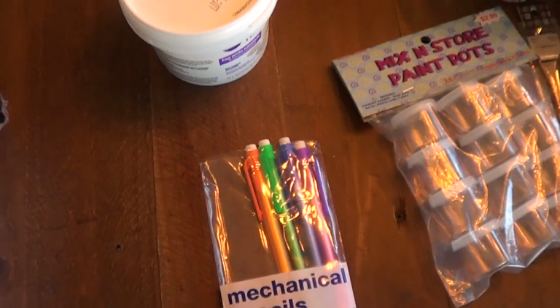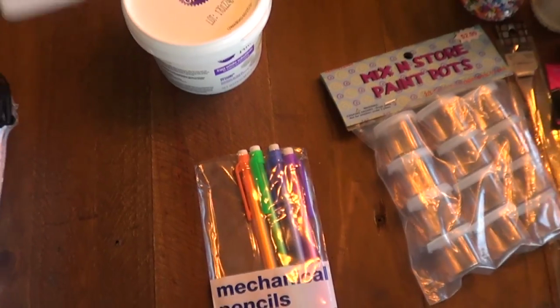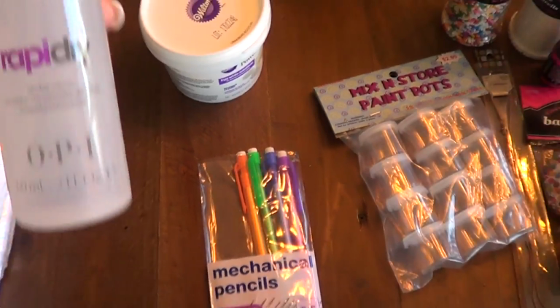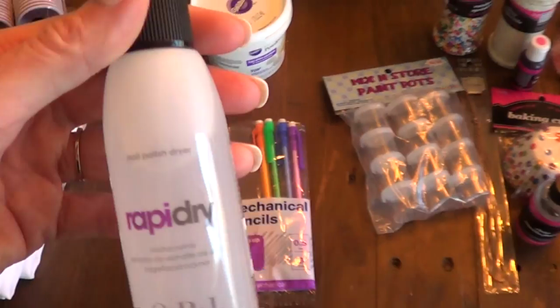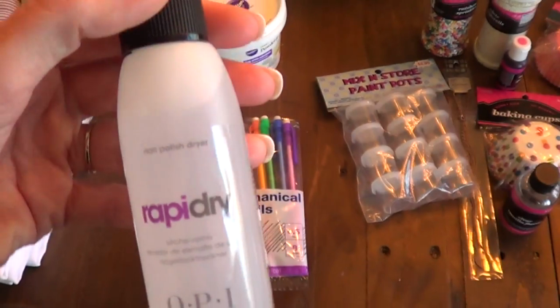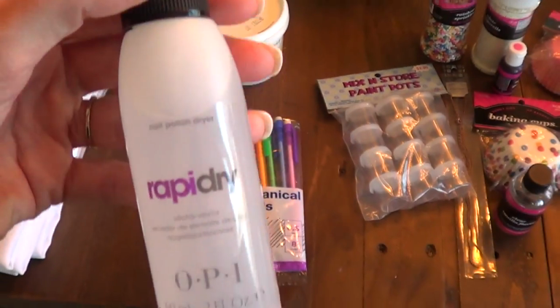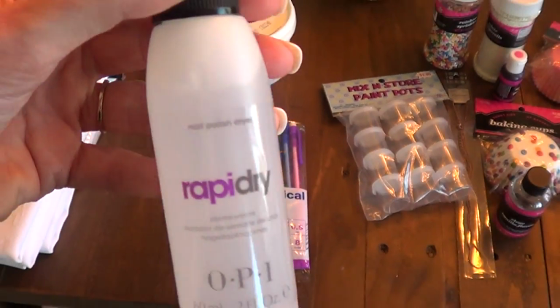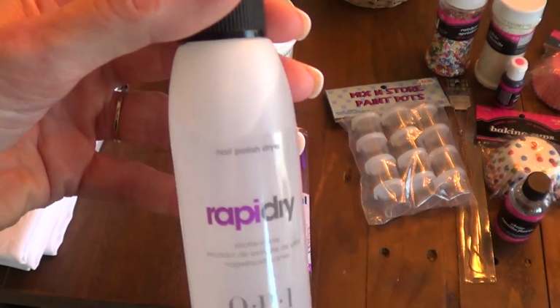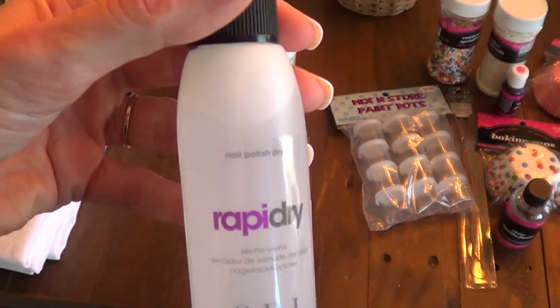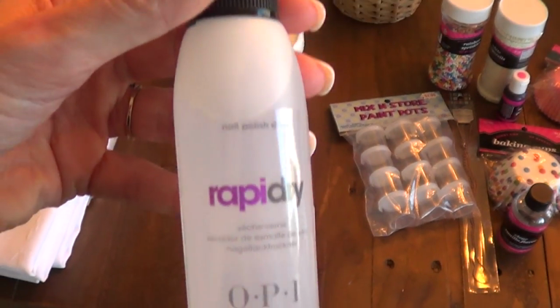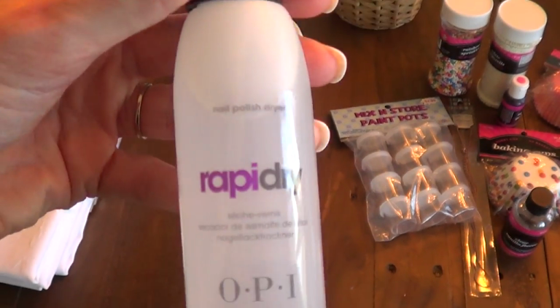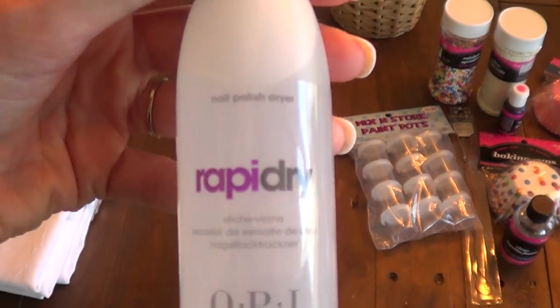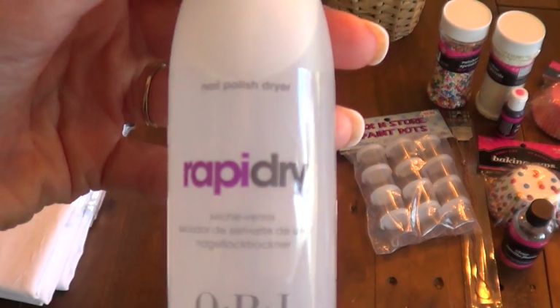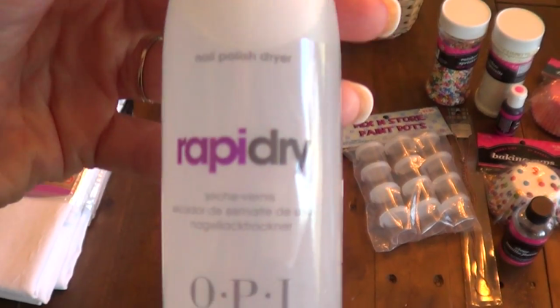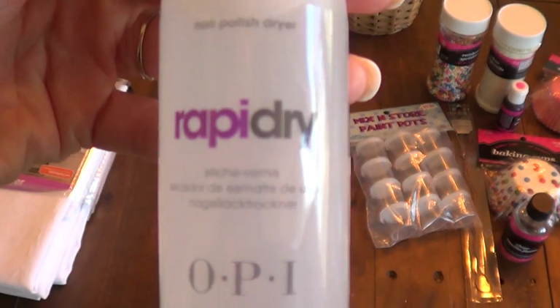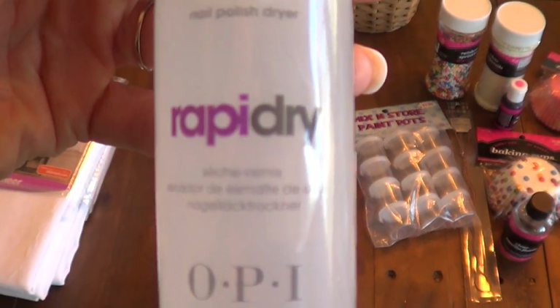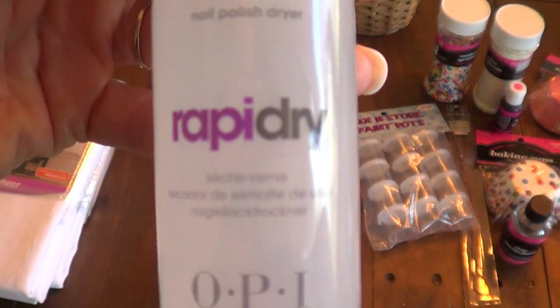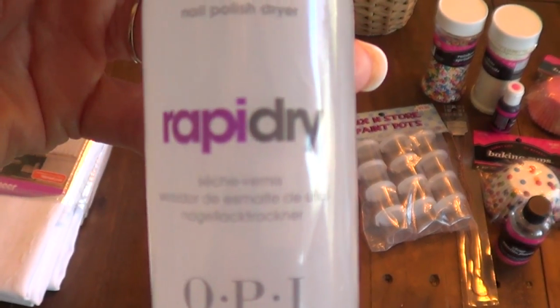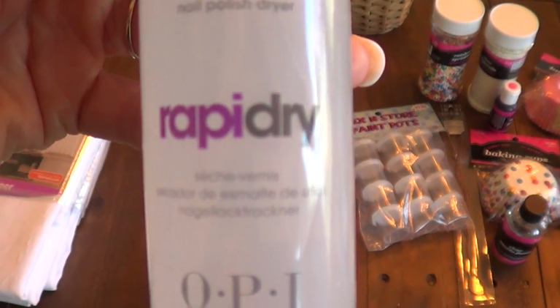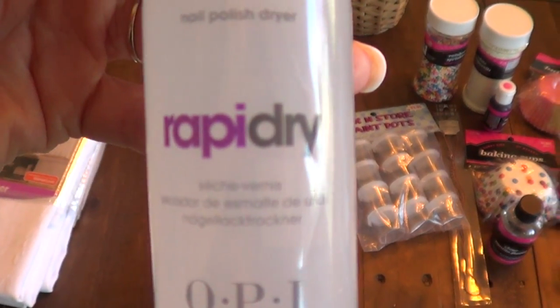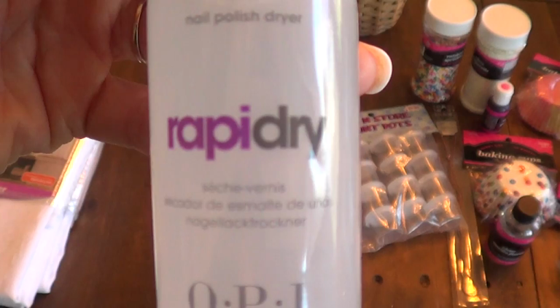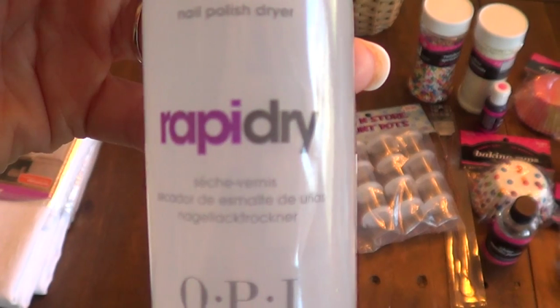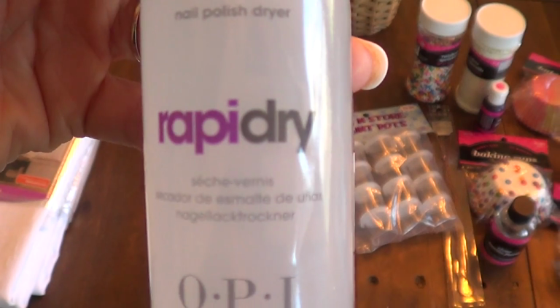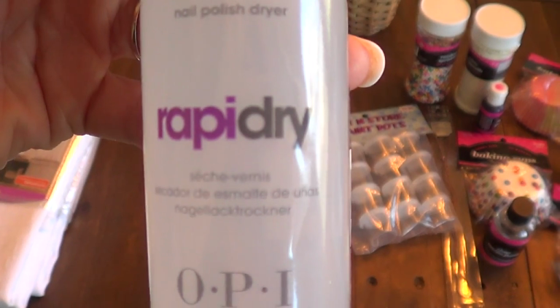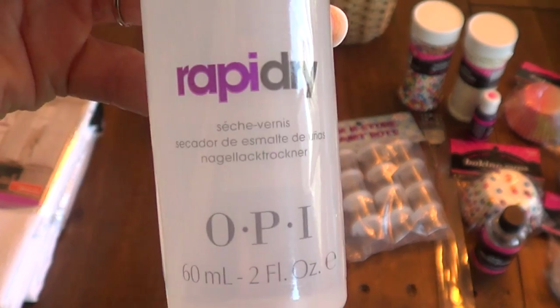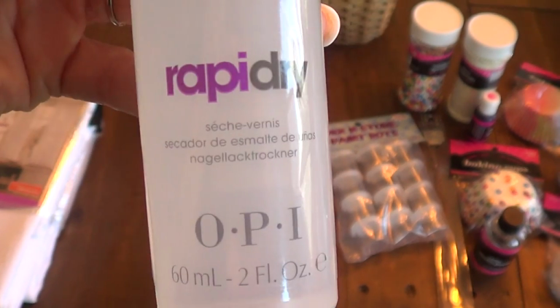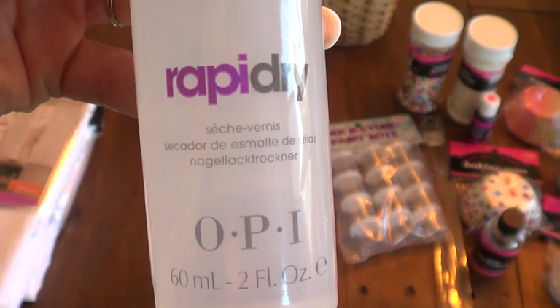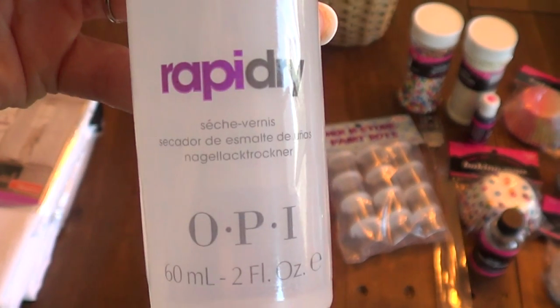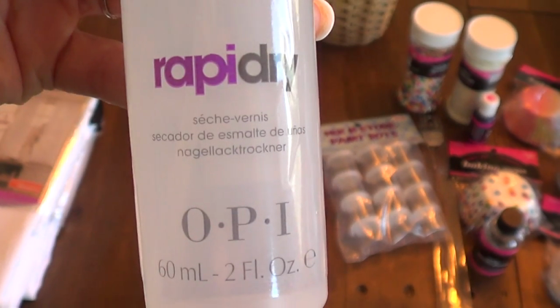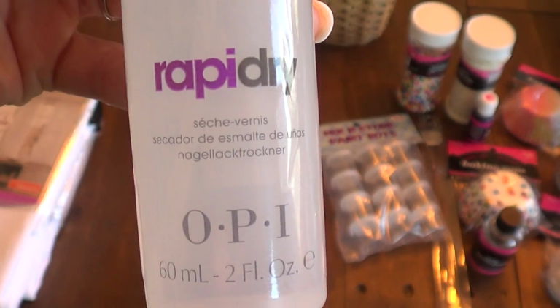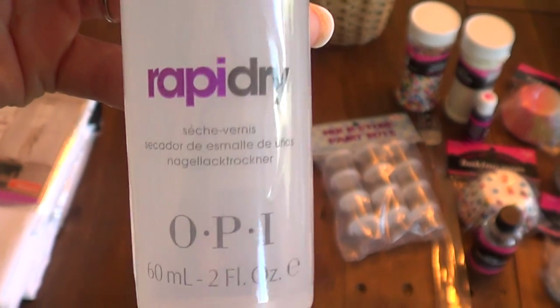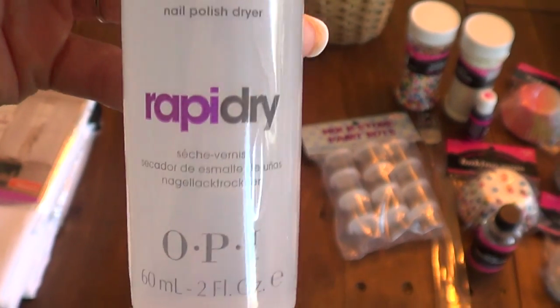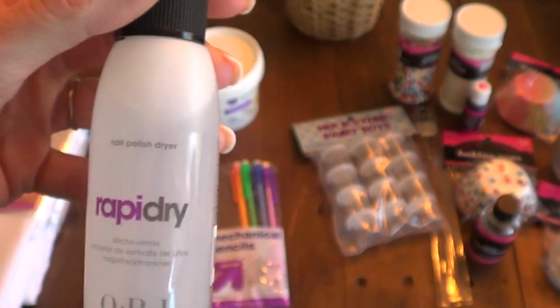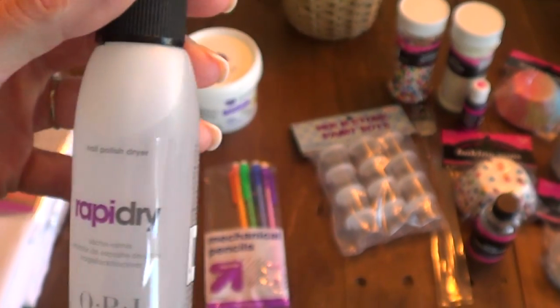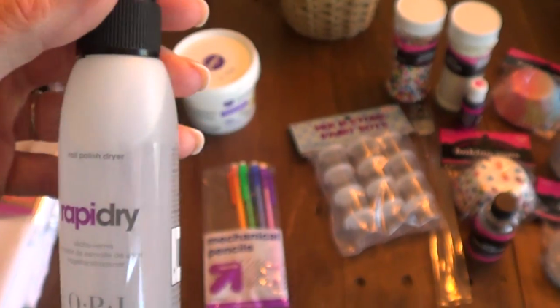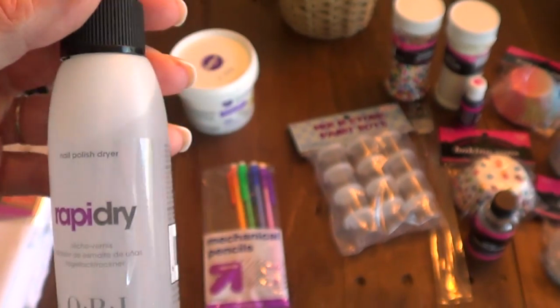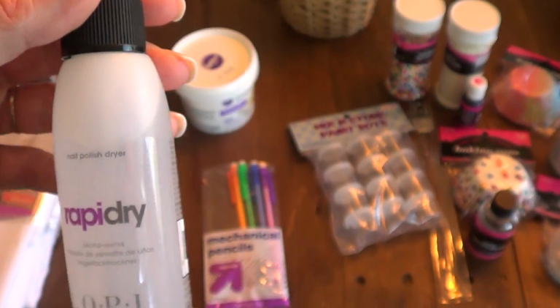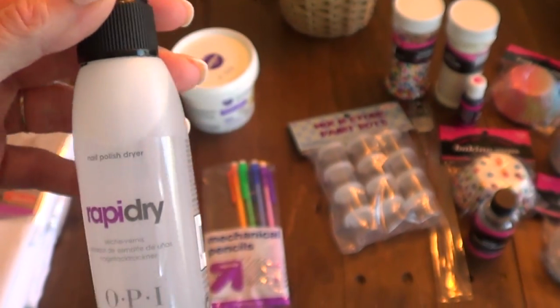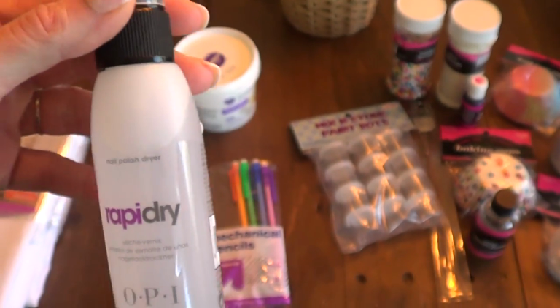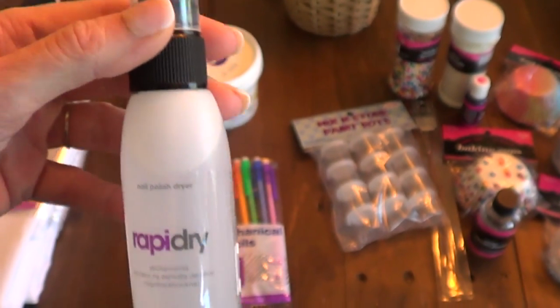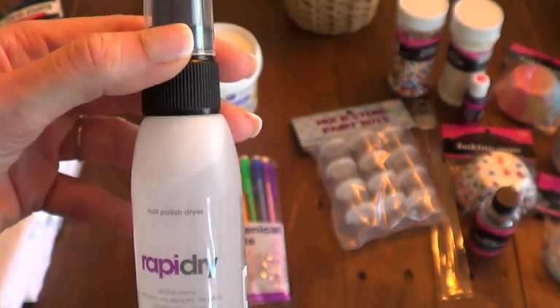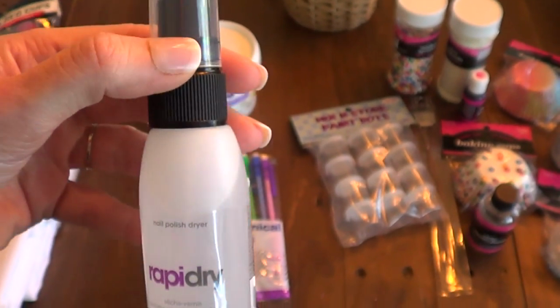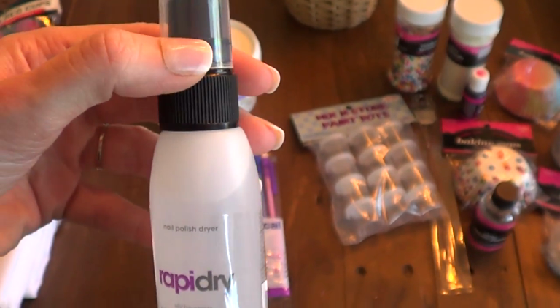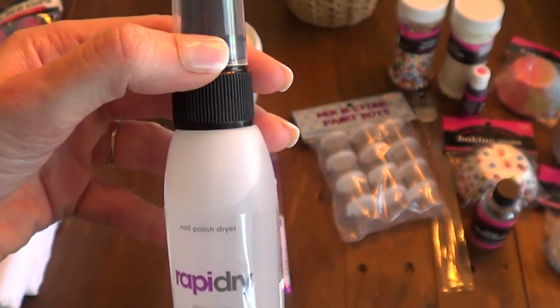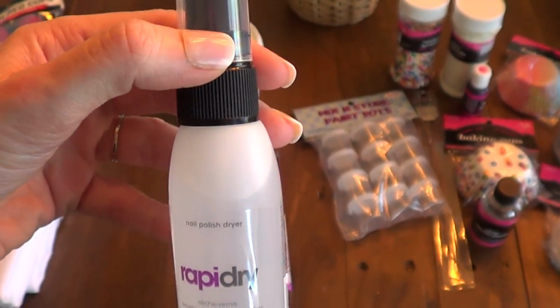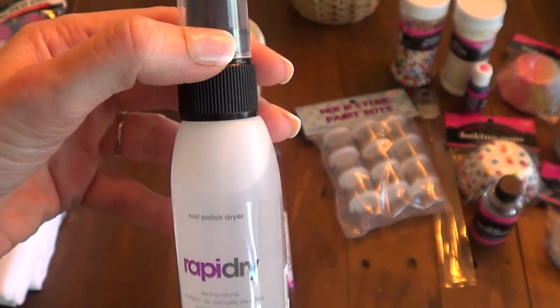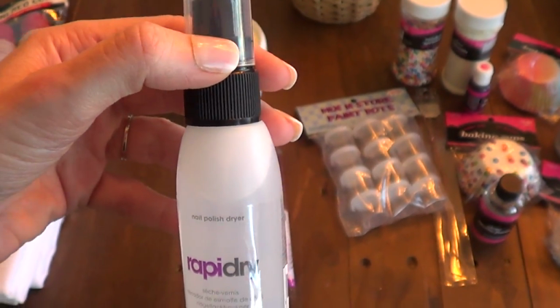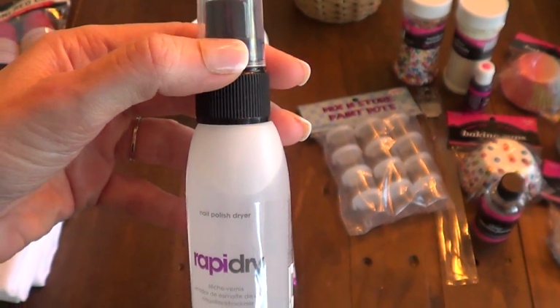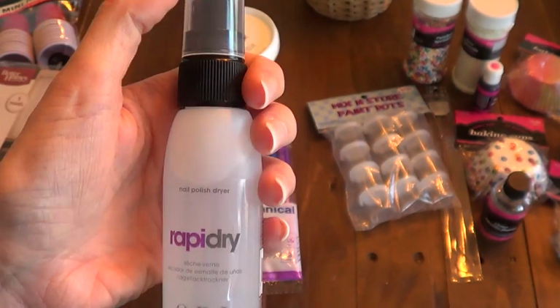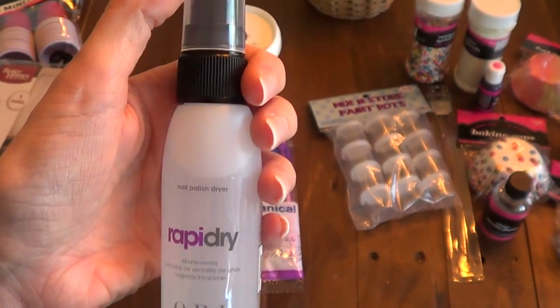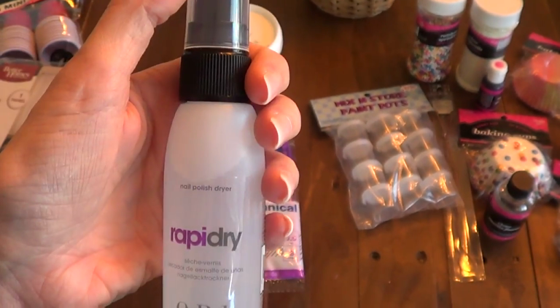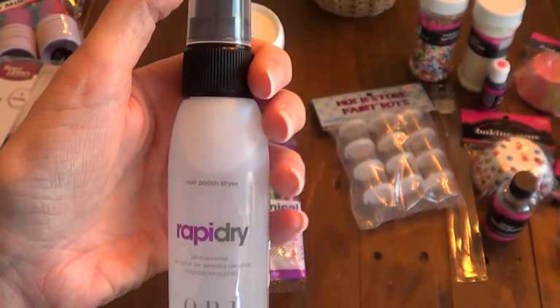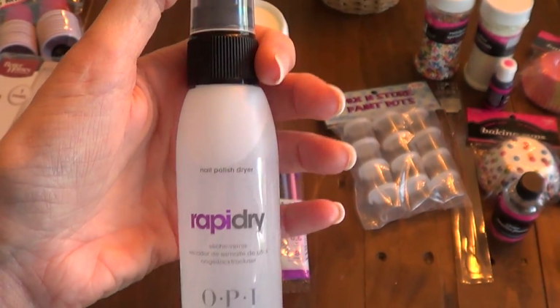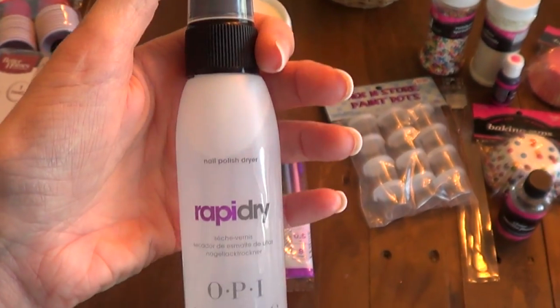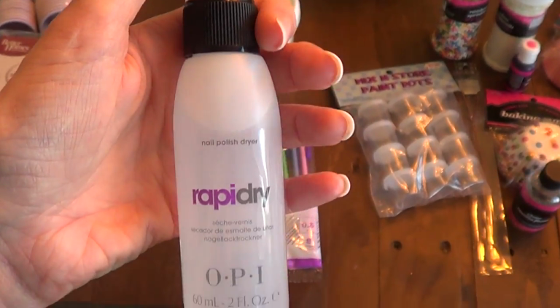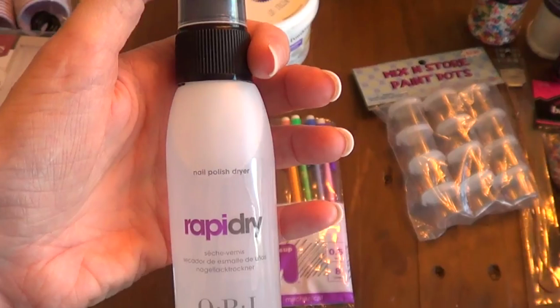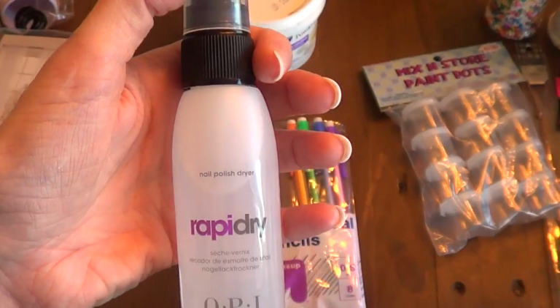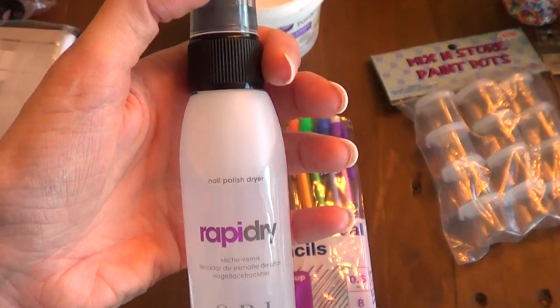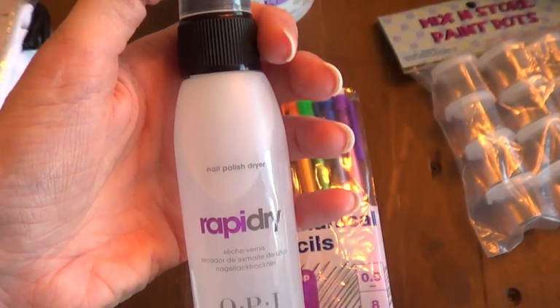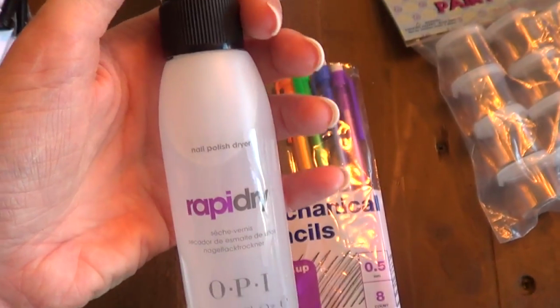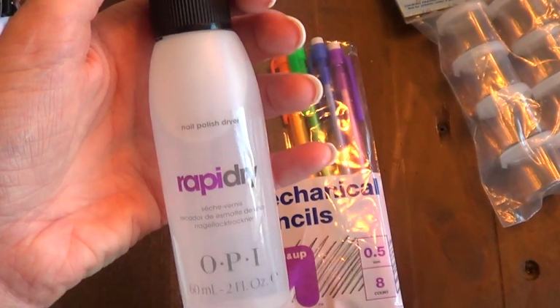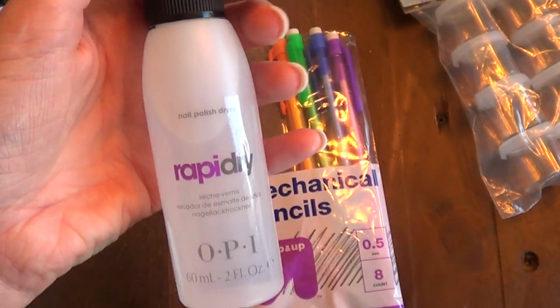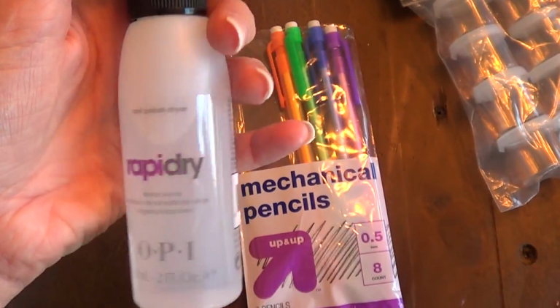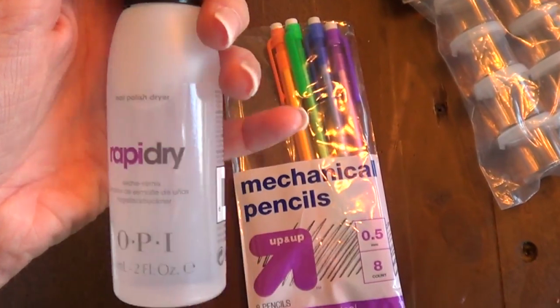I went to Ulta. I got this one, RapidRy by OPI. I'm going to be making a review of this one. I was waiting for that — I'm pretty excited about it.